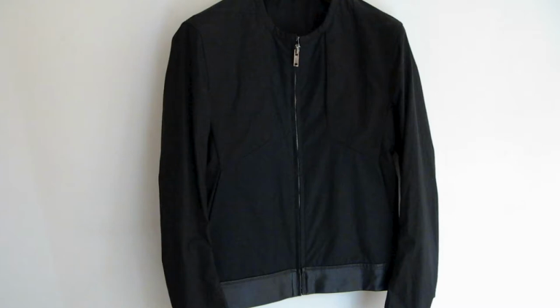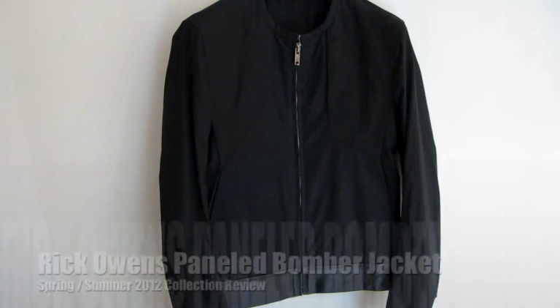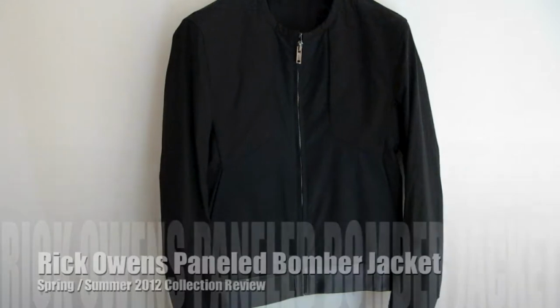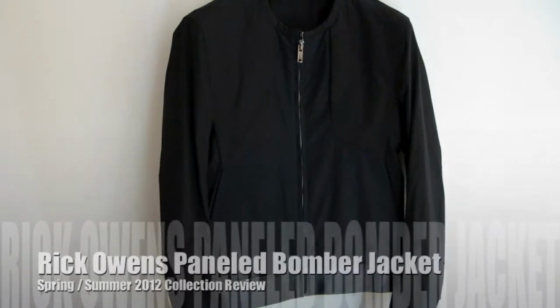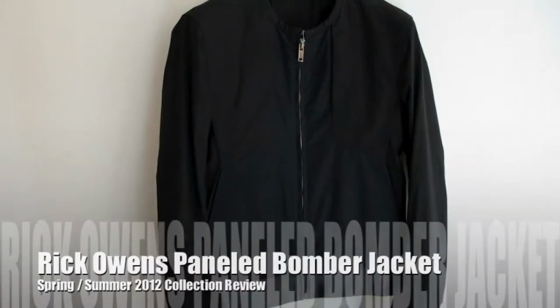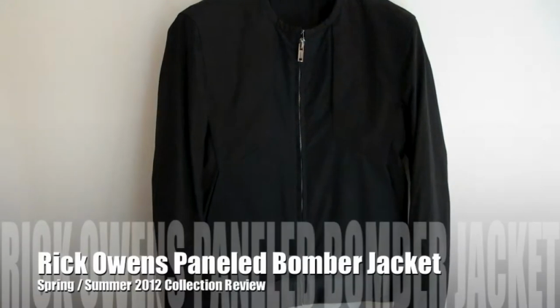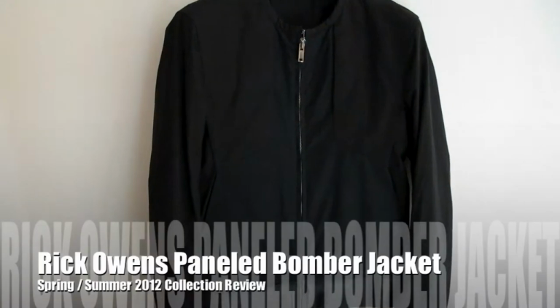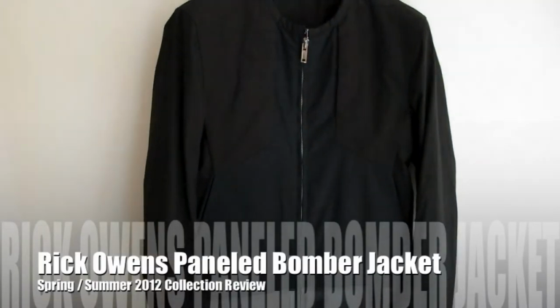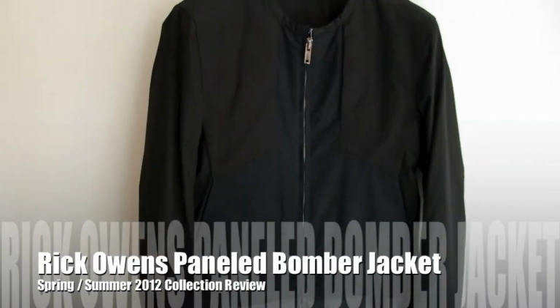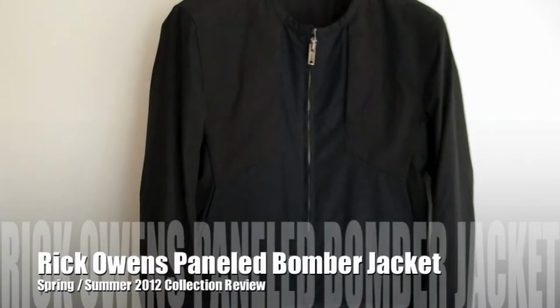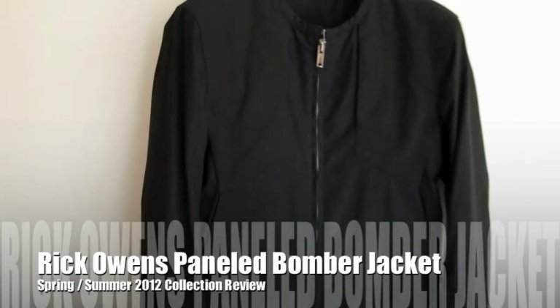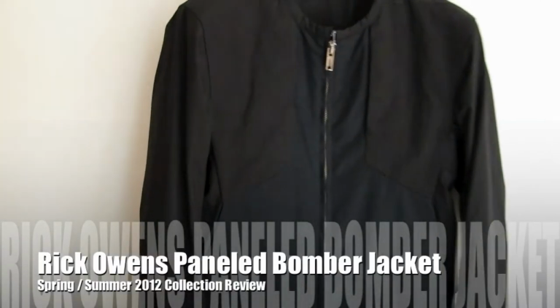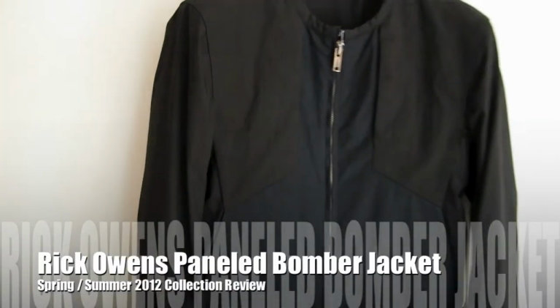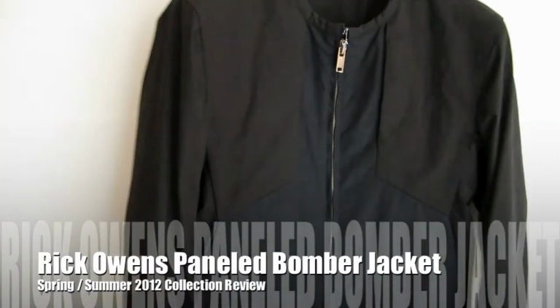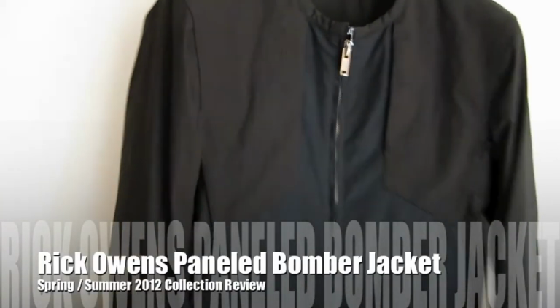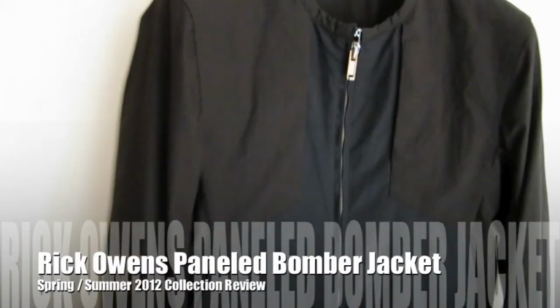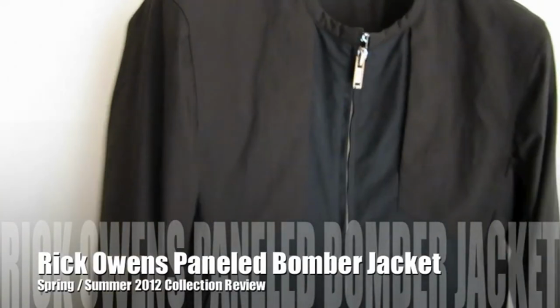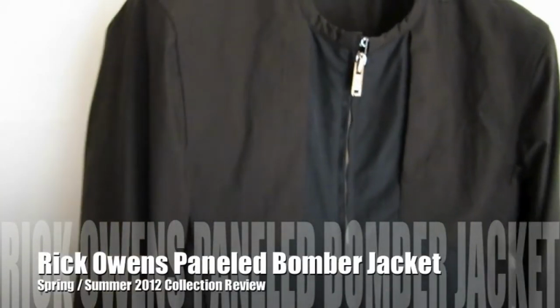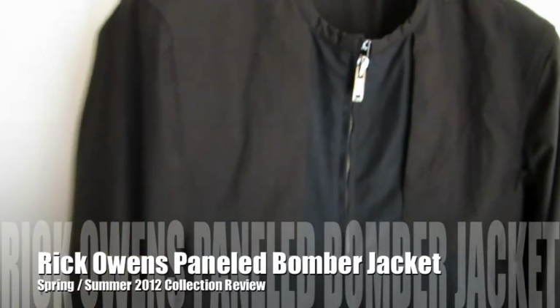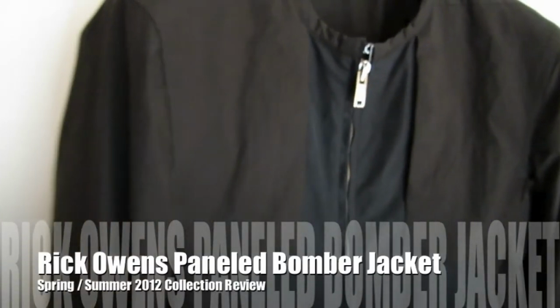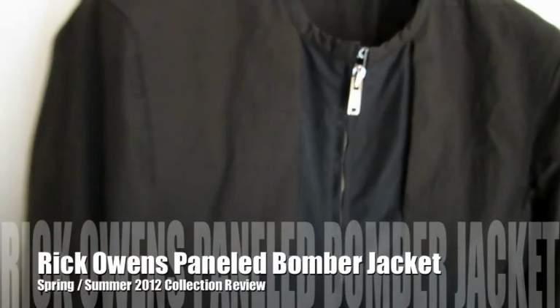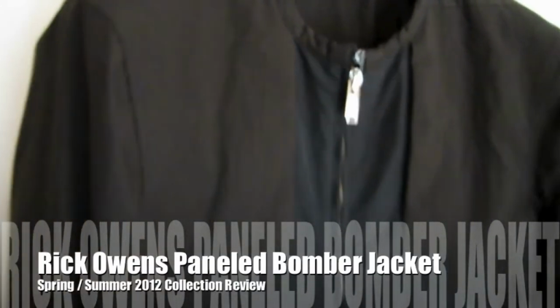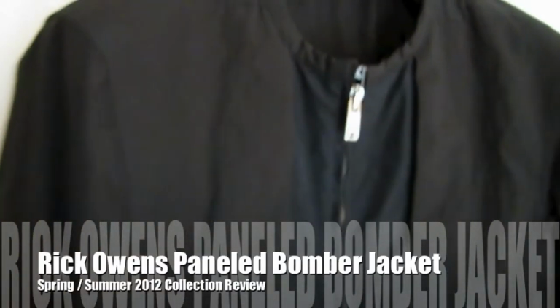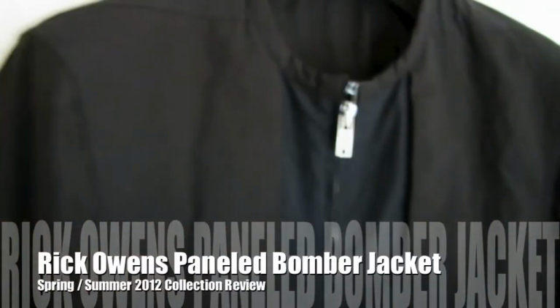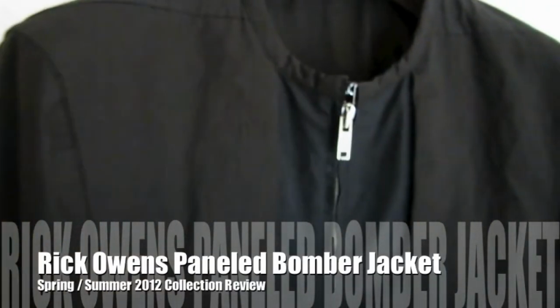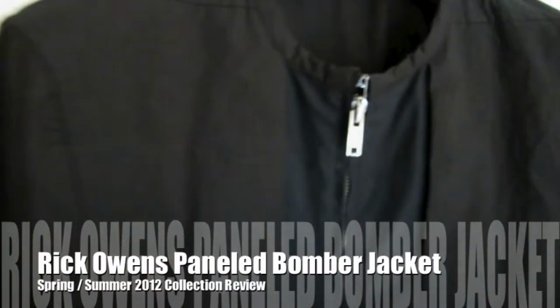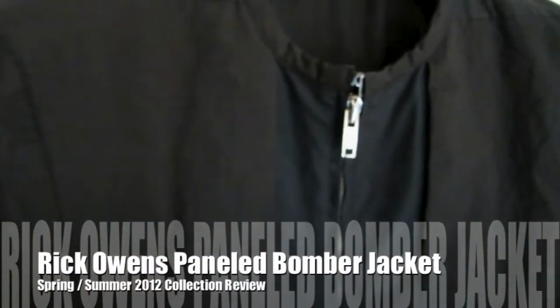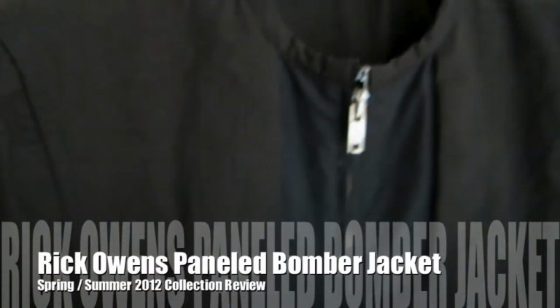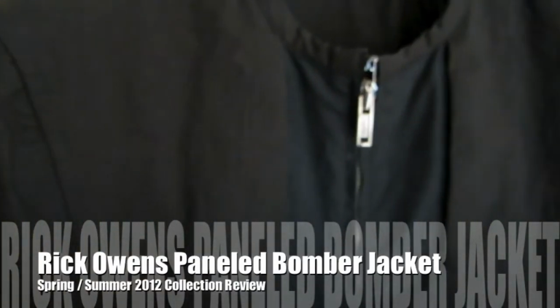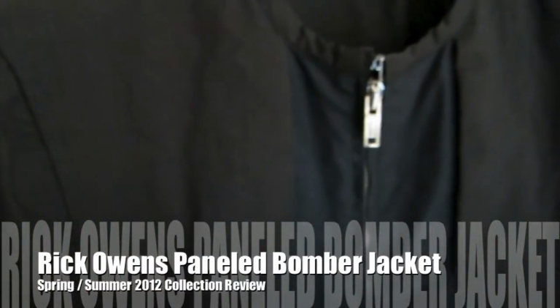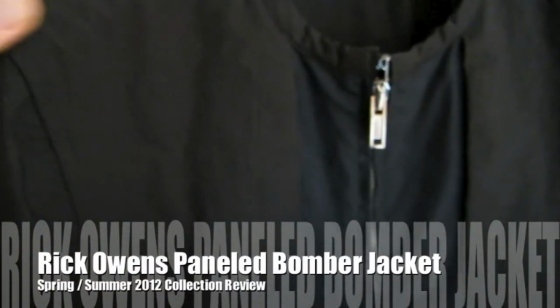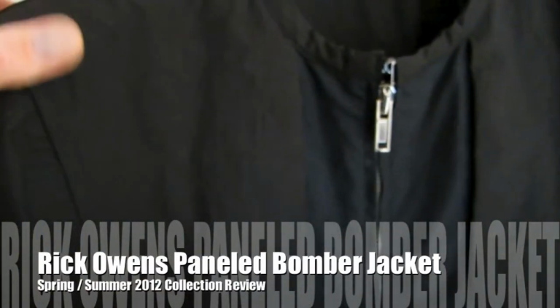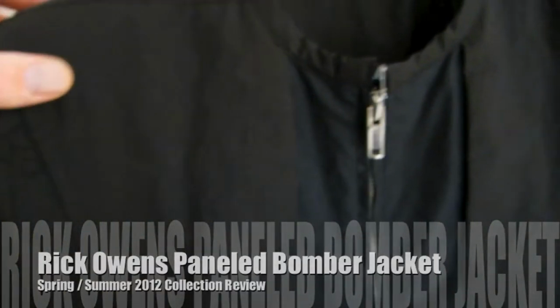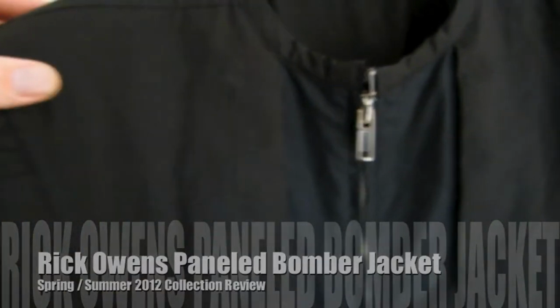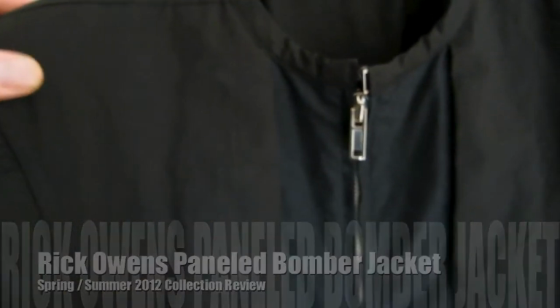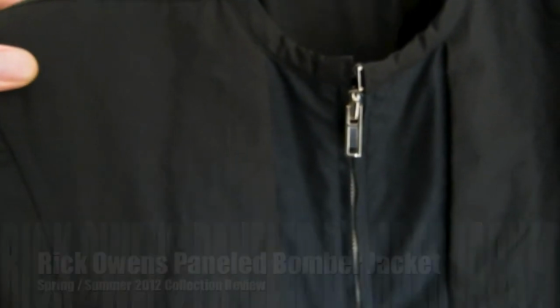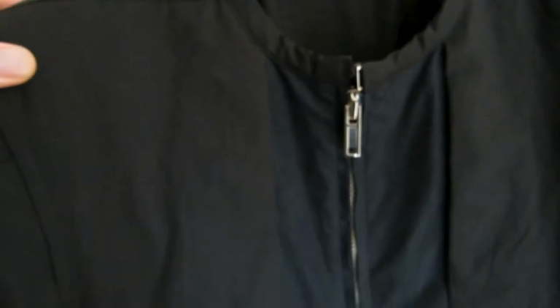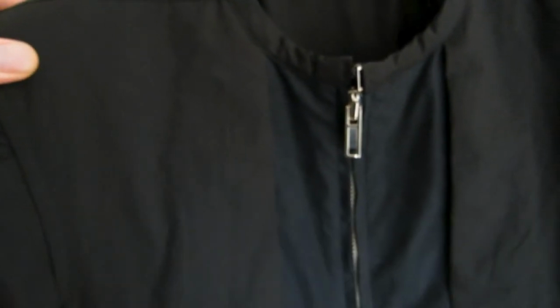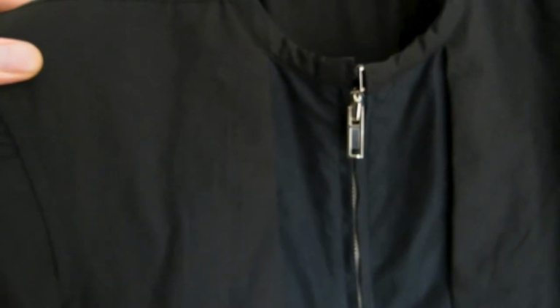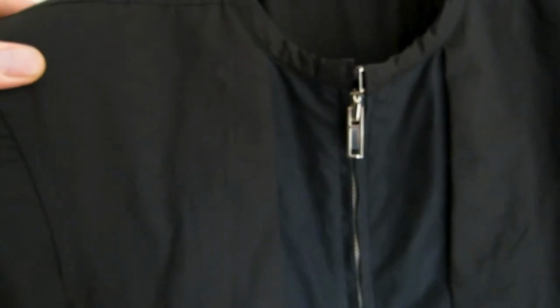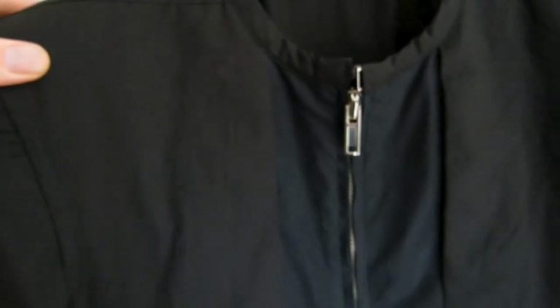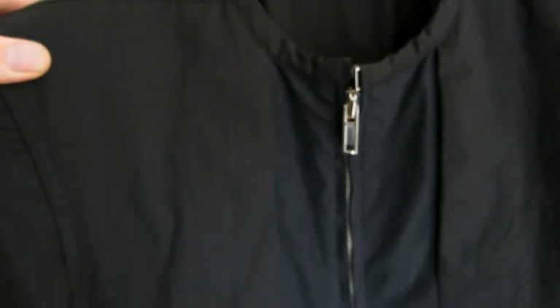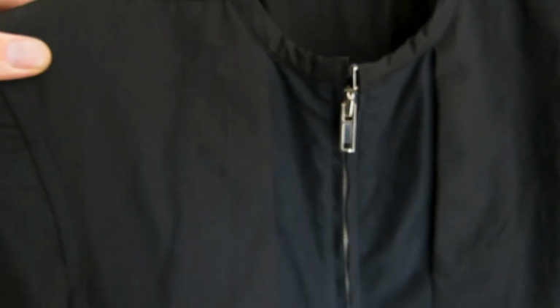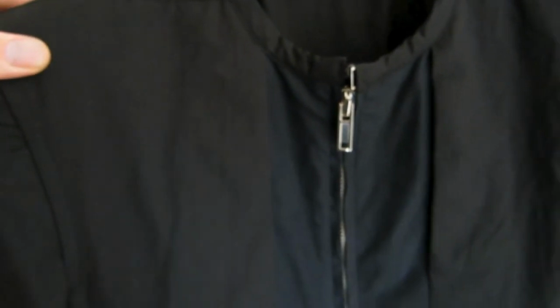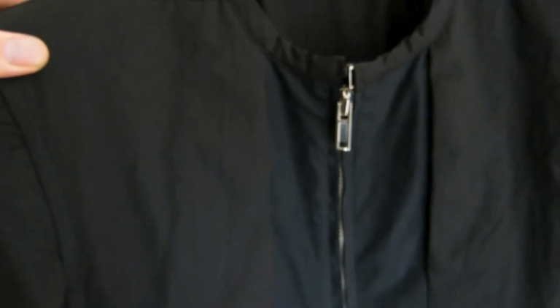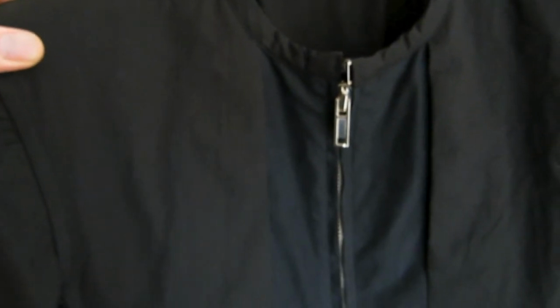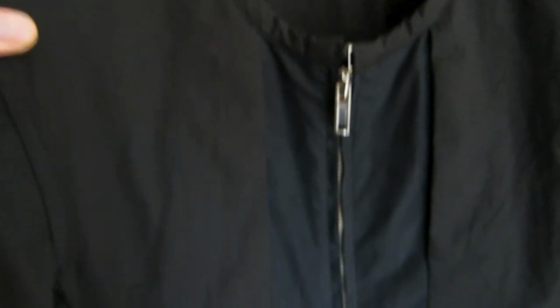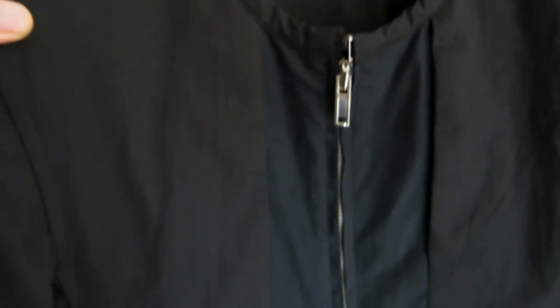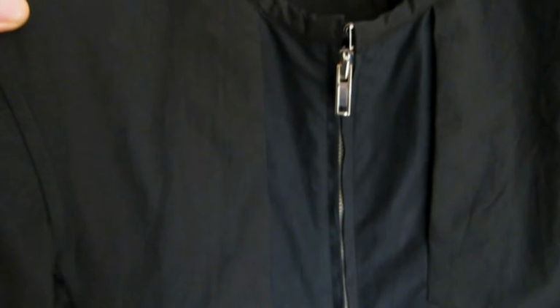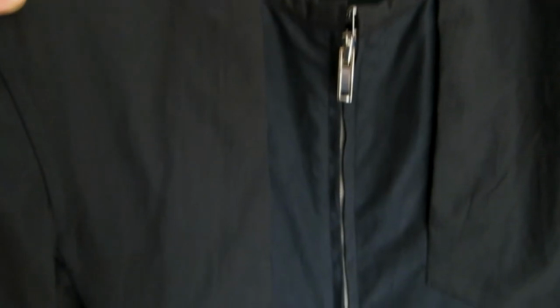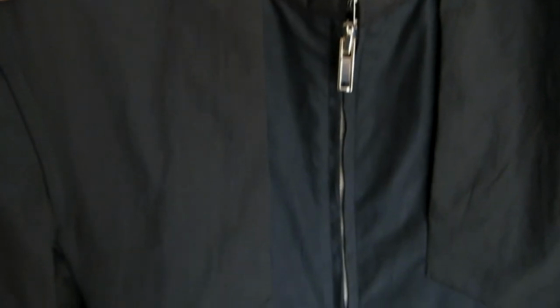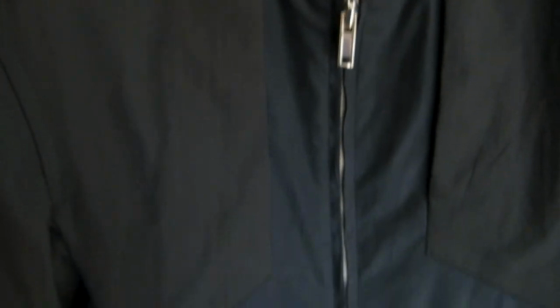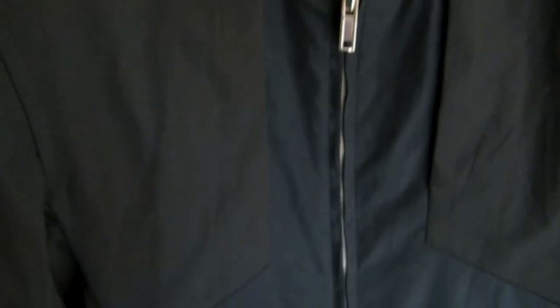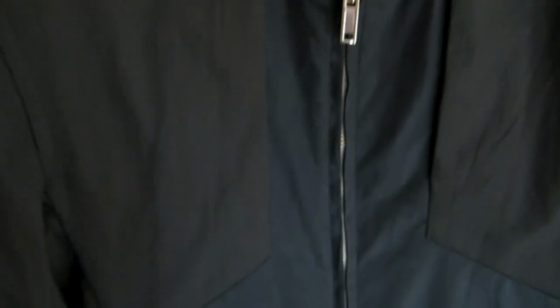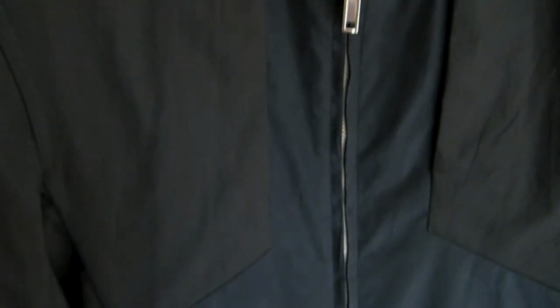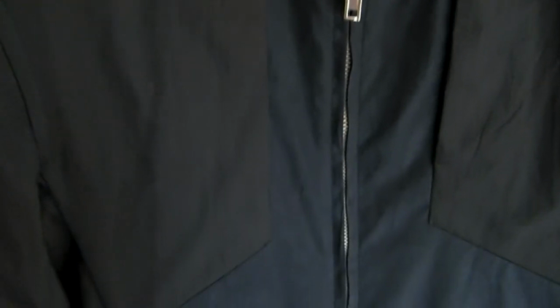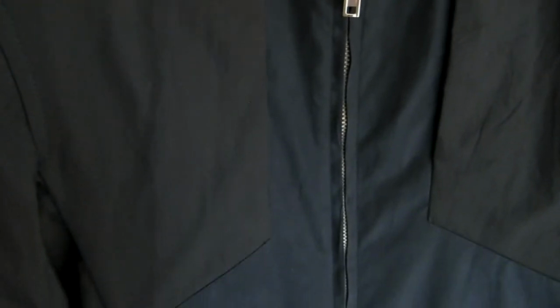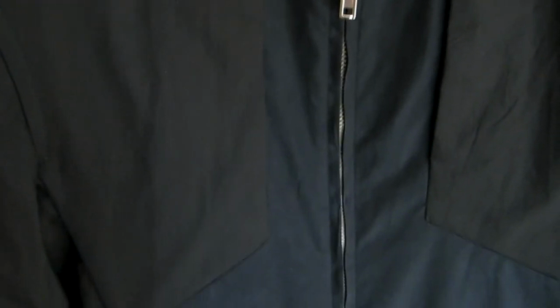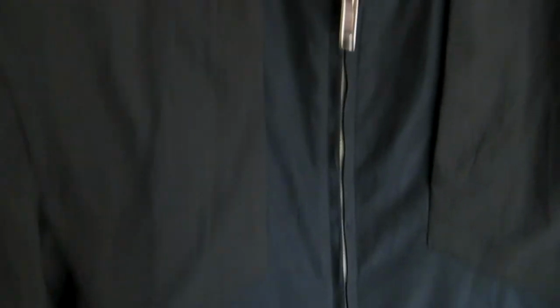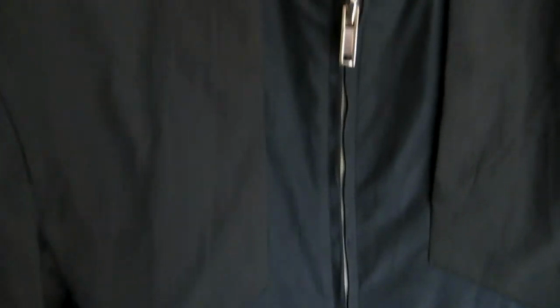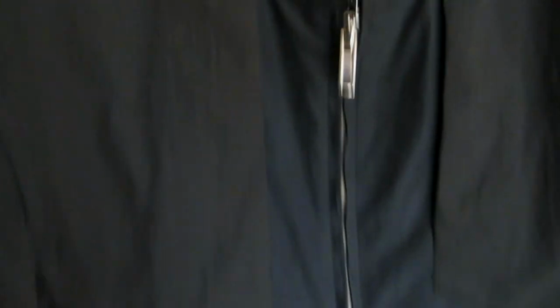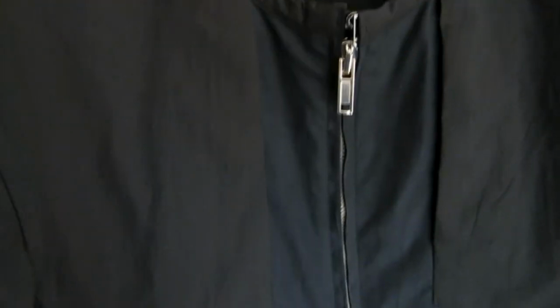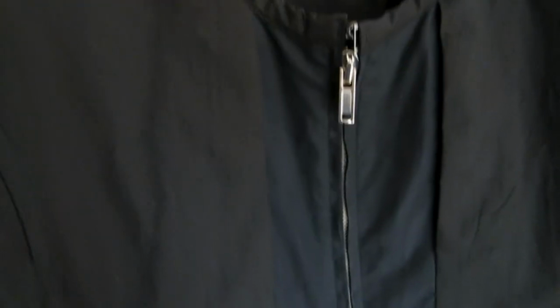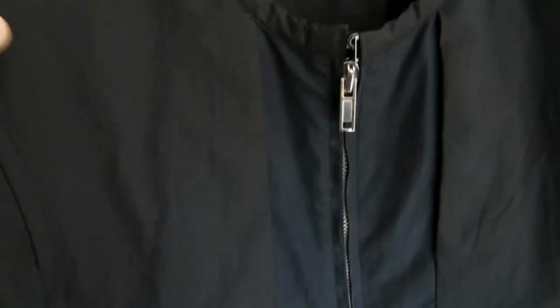Hi guys, so I have another menswear review today. This is the Rick Owens Panel Bomber Jacket from the Spring Summer 2012 collection.